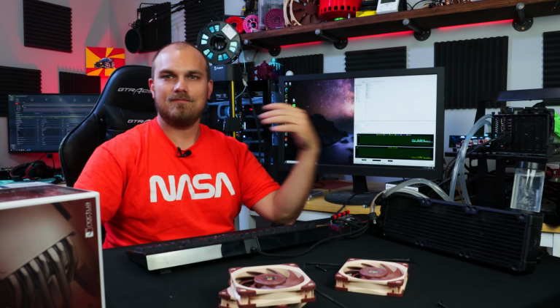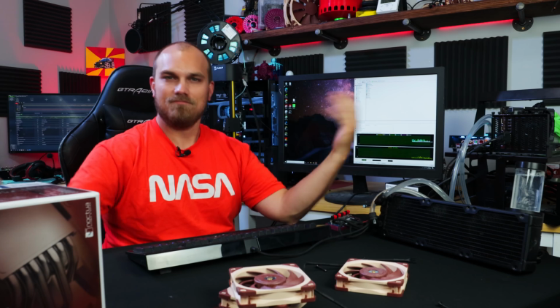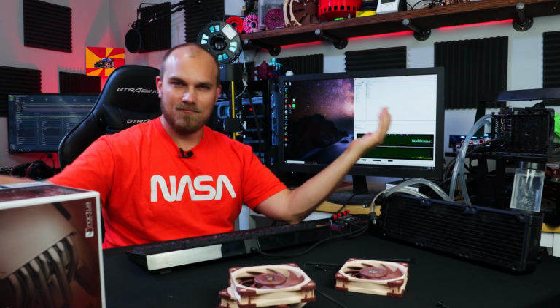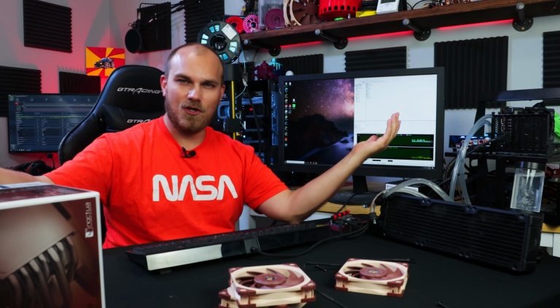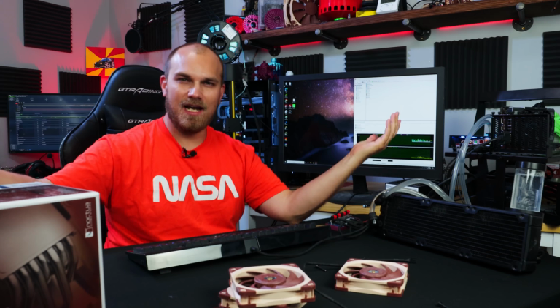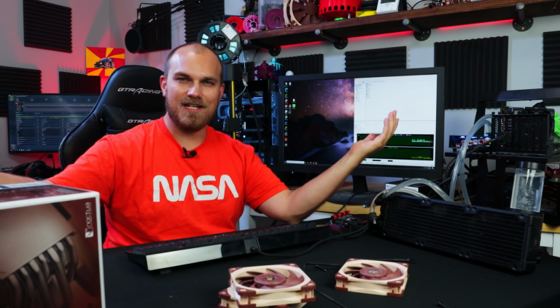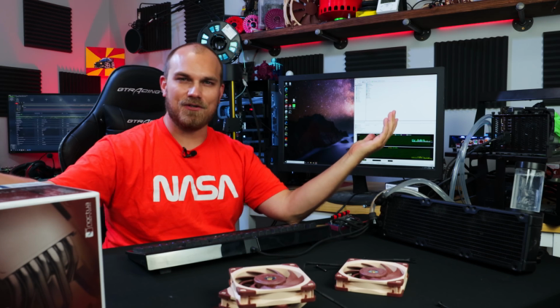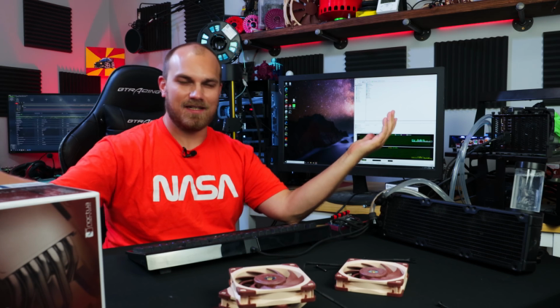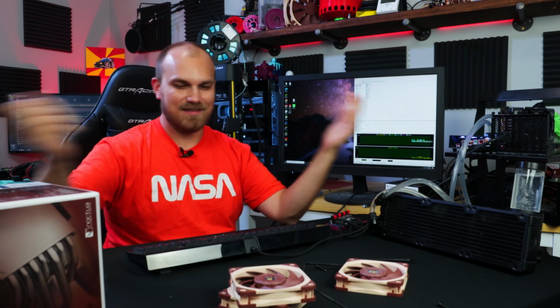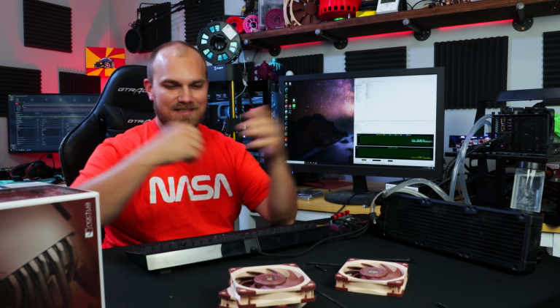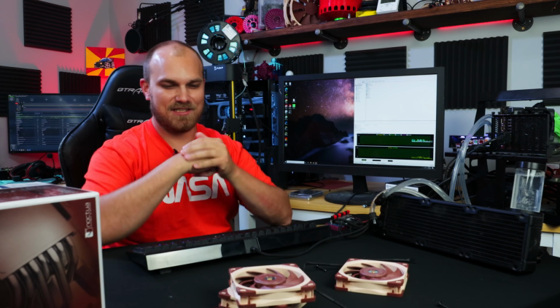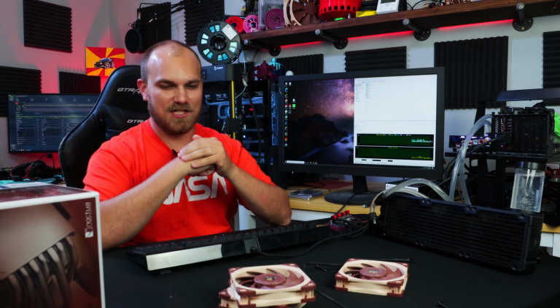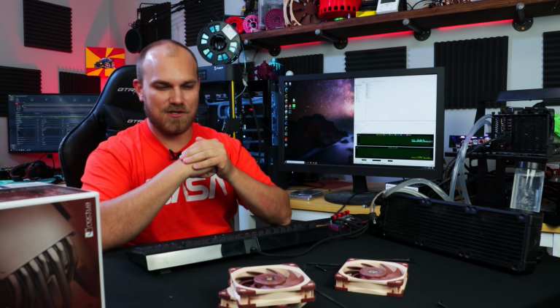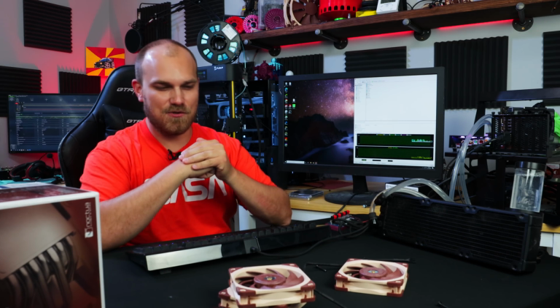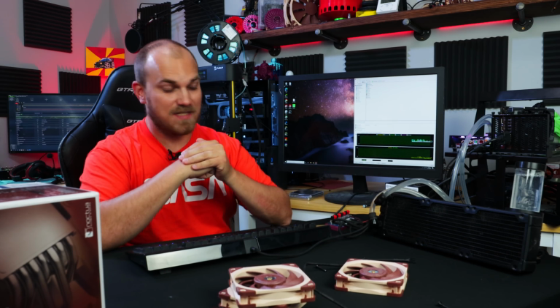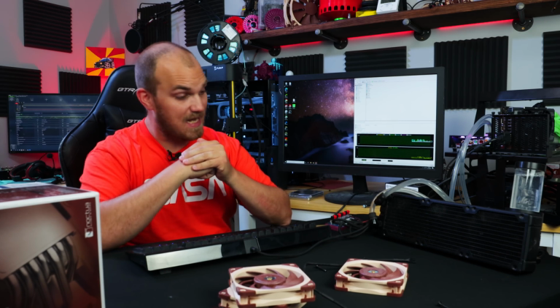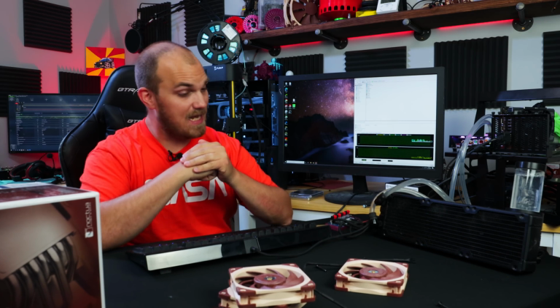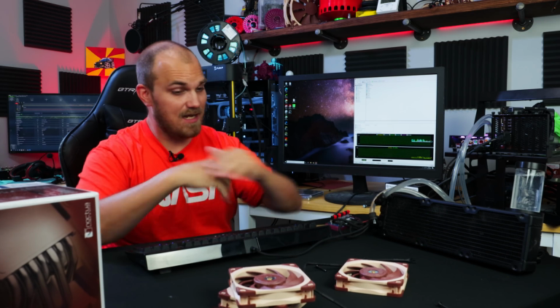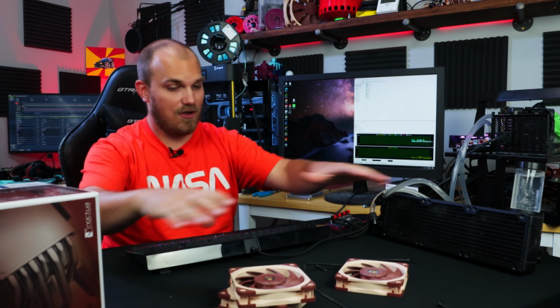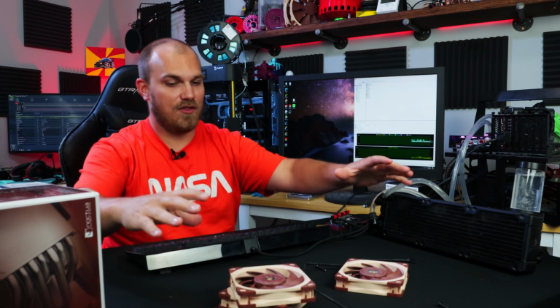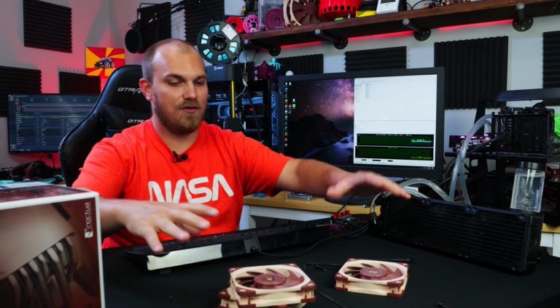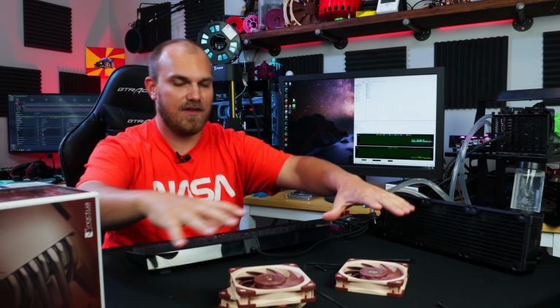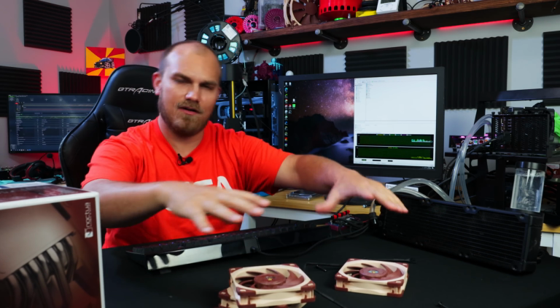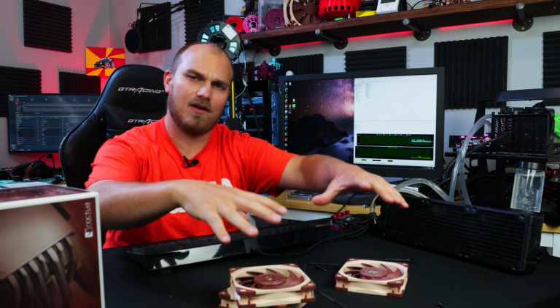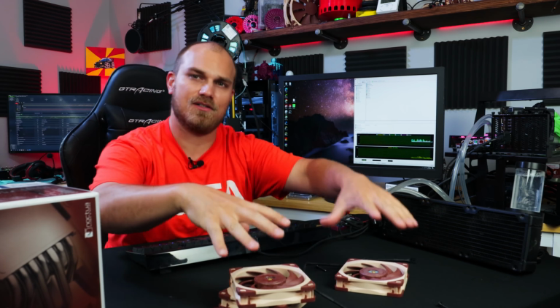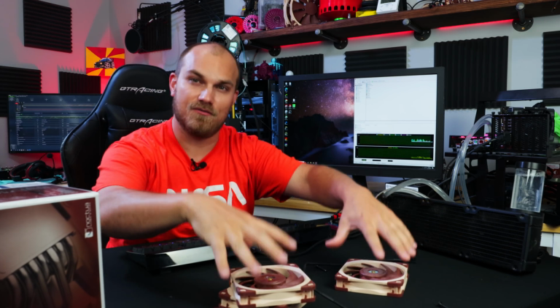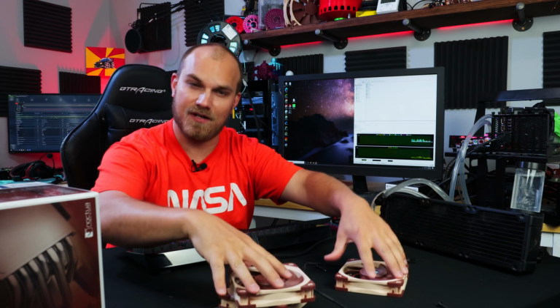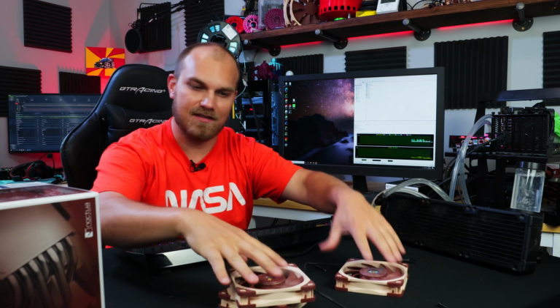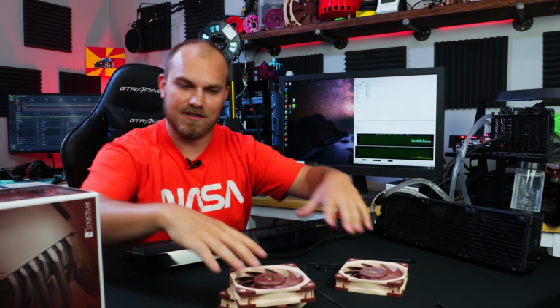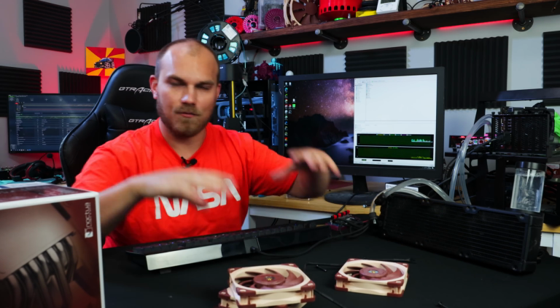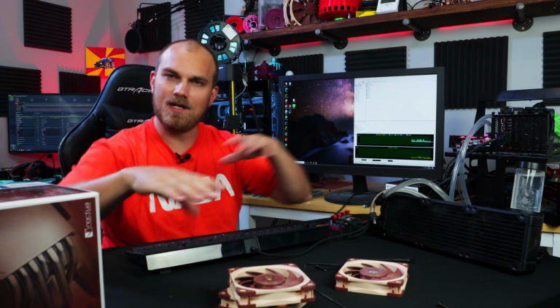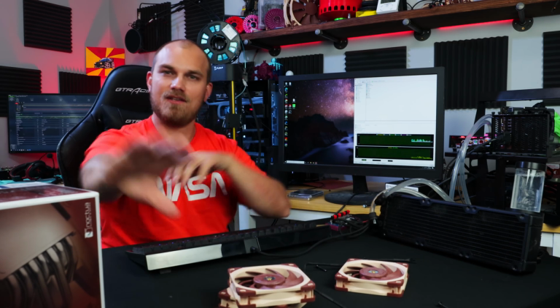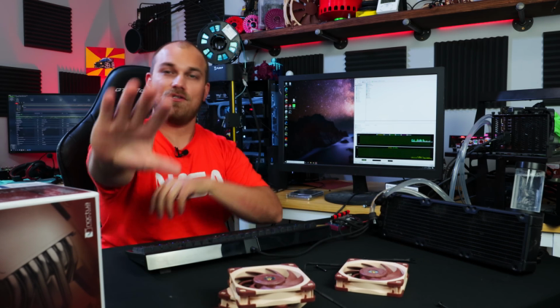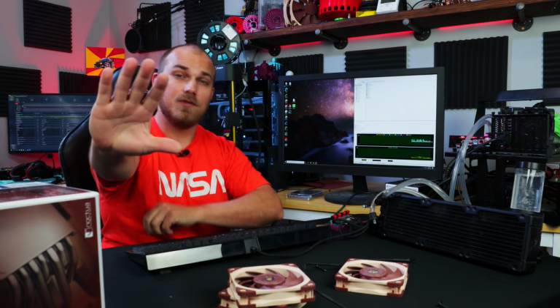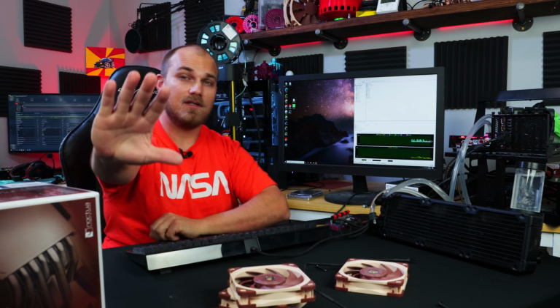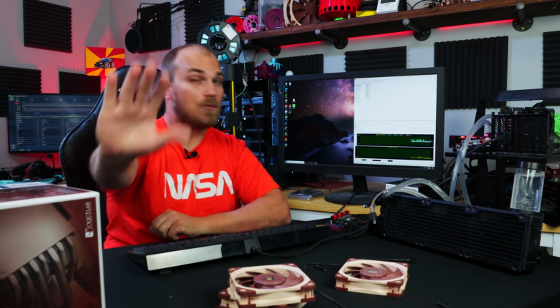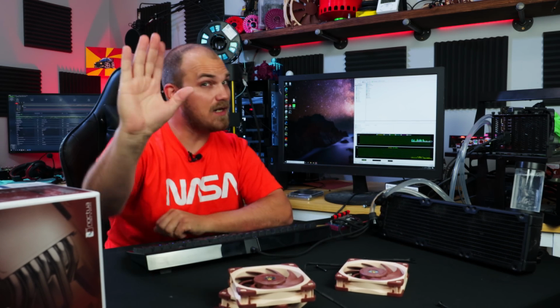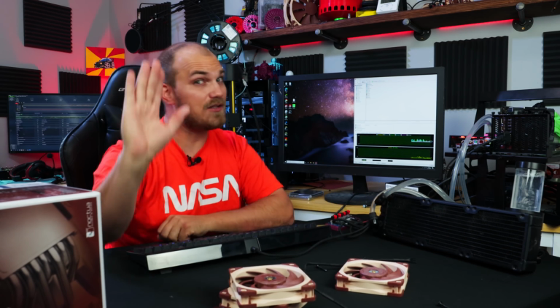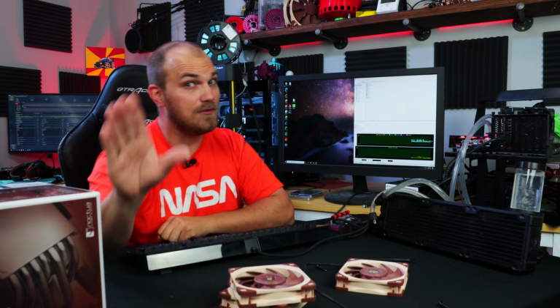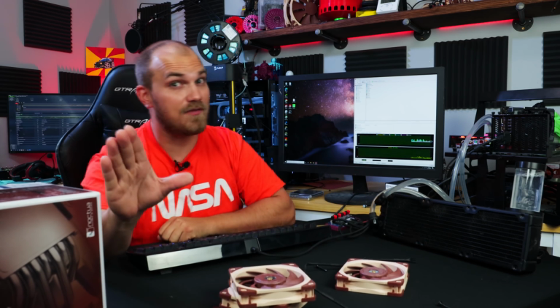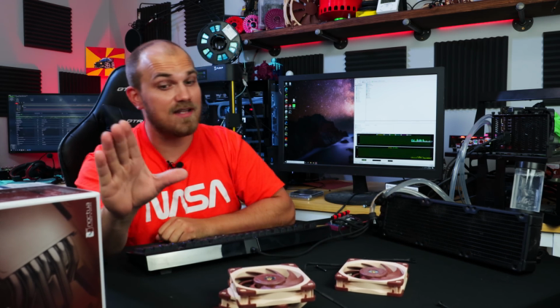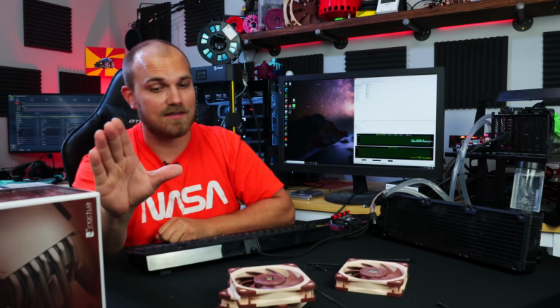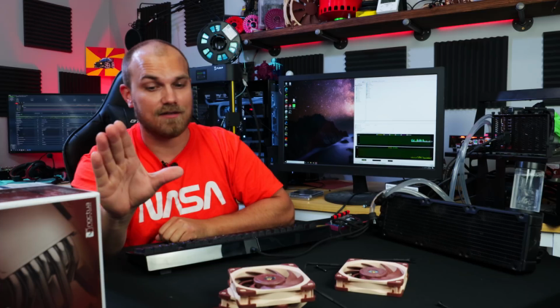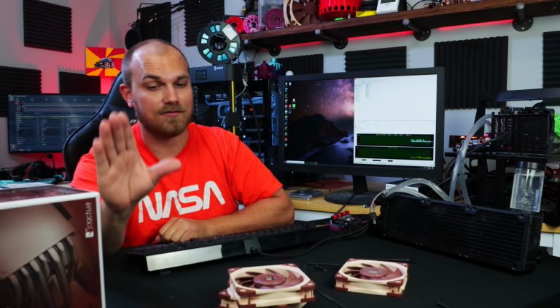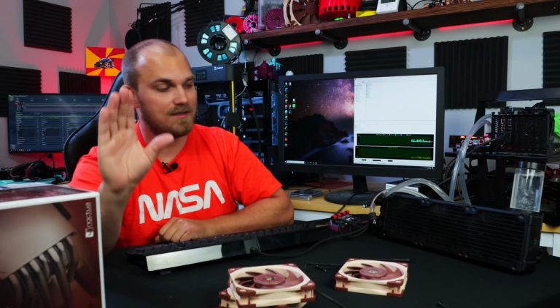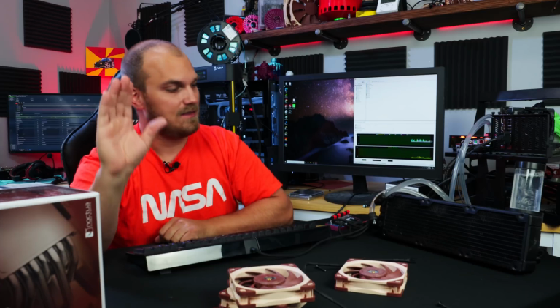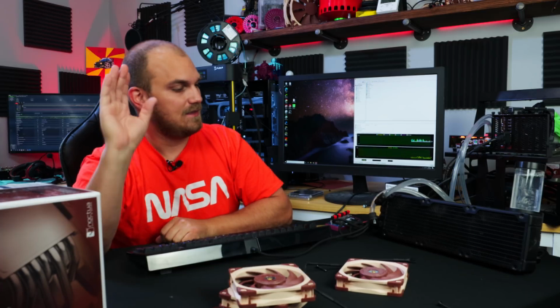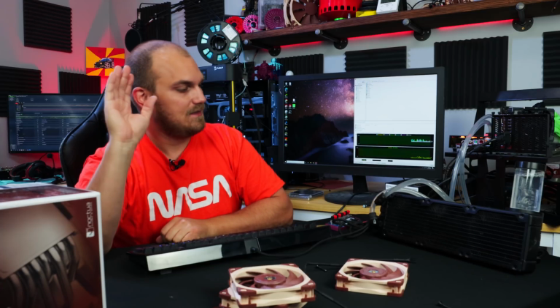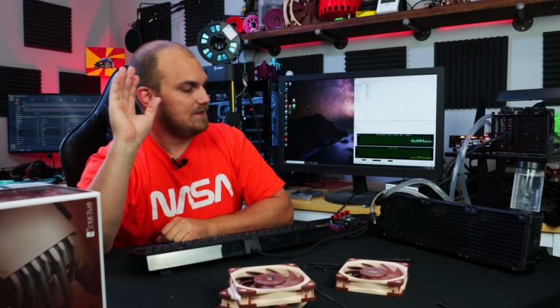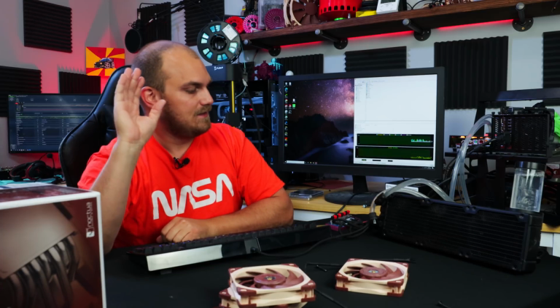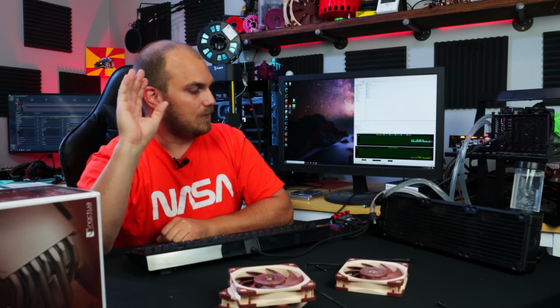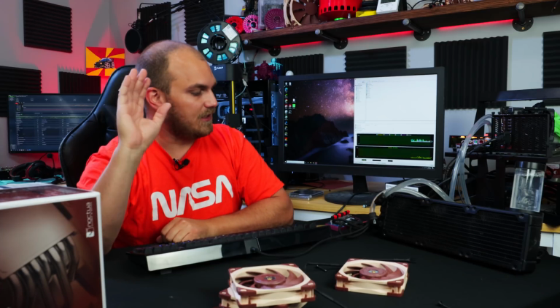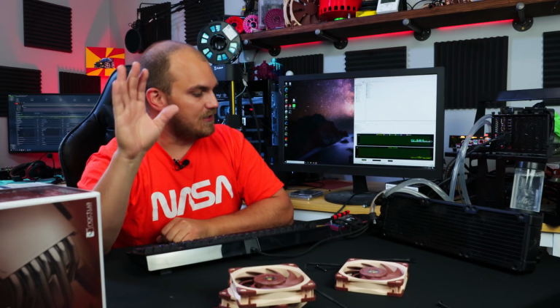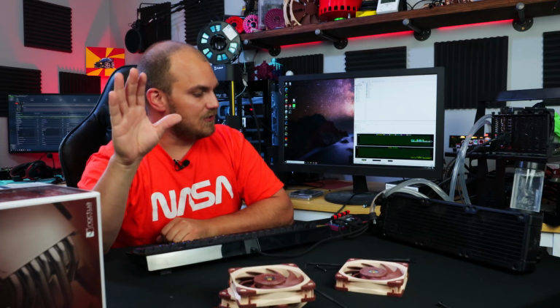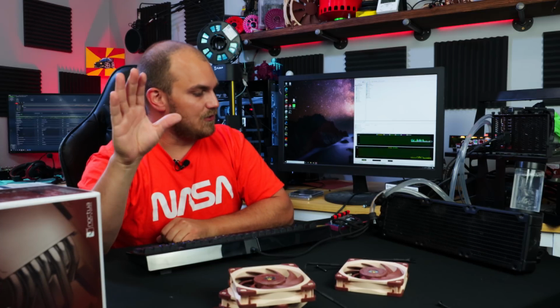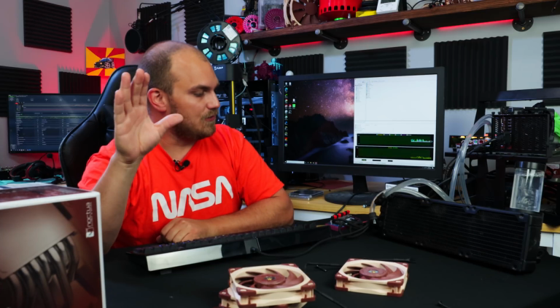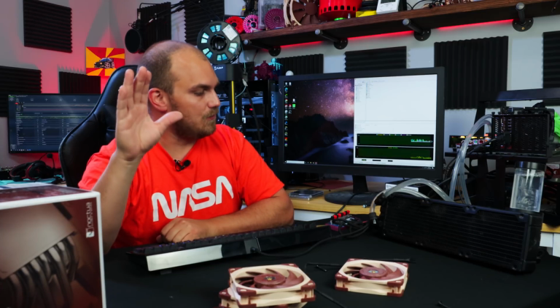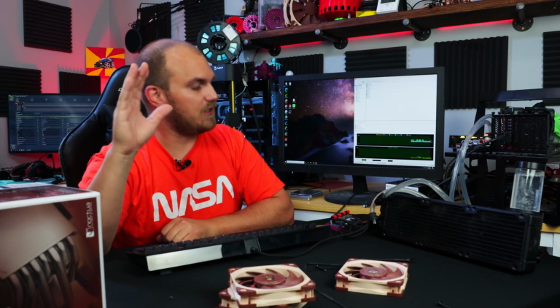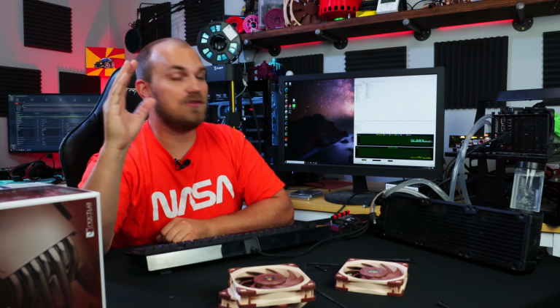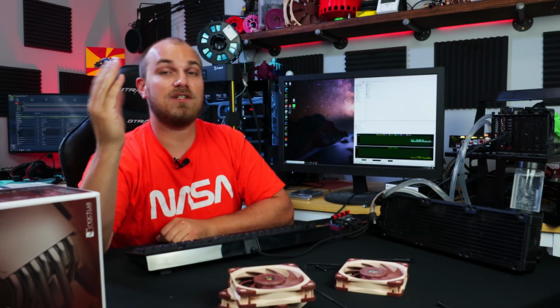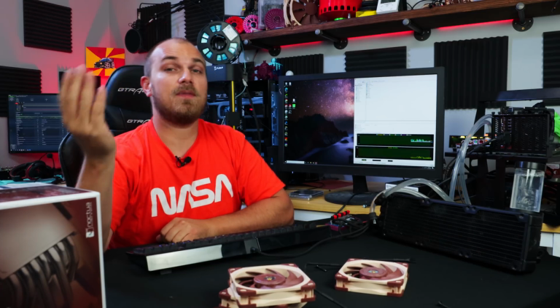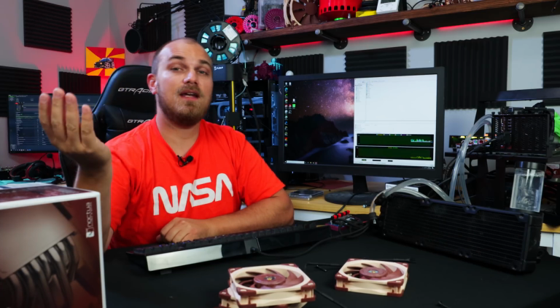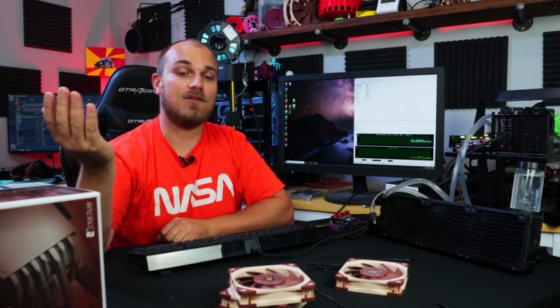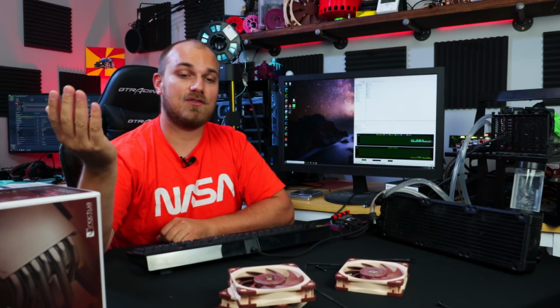Well, how you doing? So today, although there are some fans here, we're not doing fan stuff. We're going to do something else.